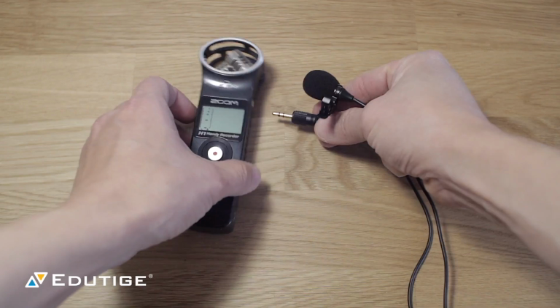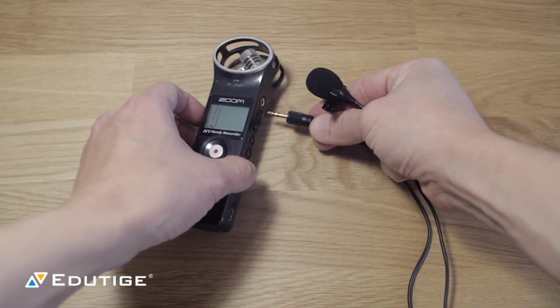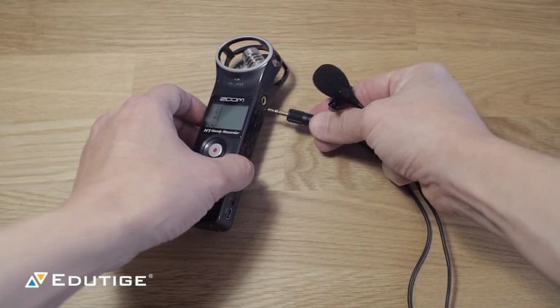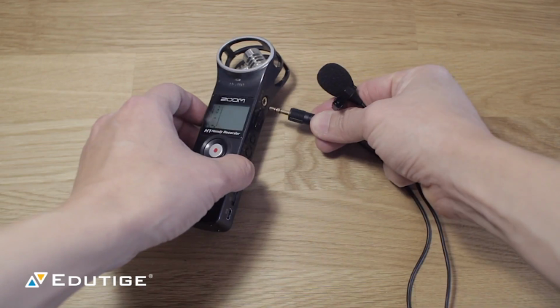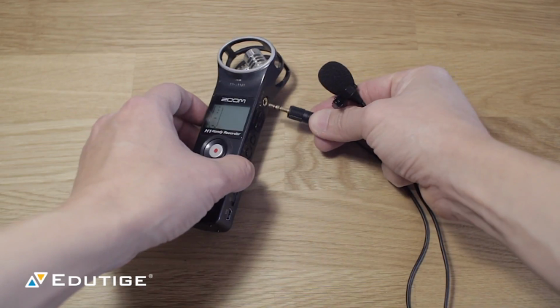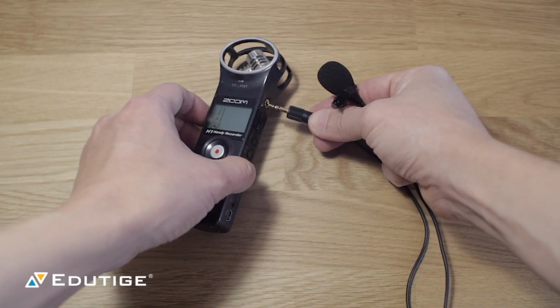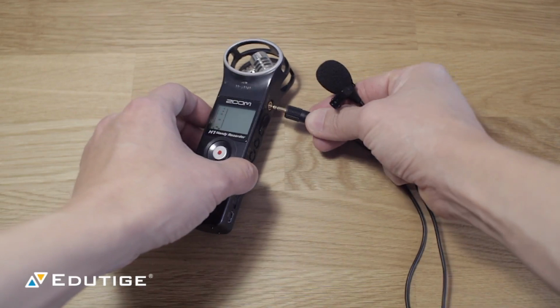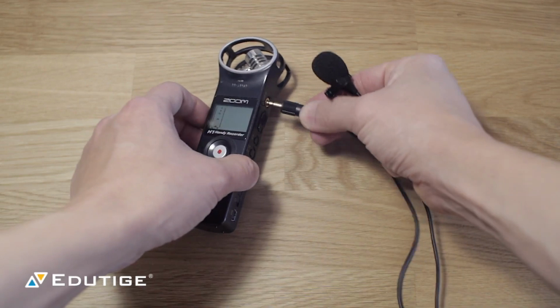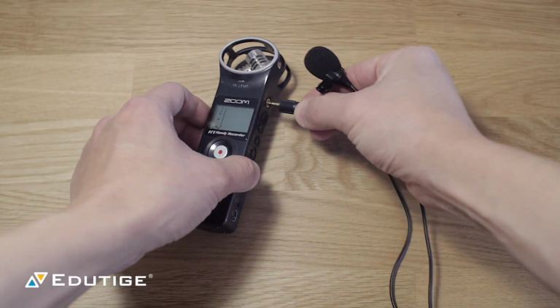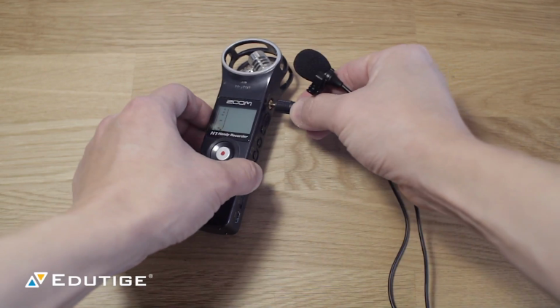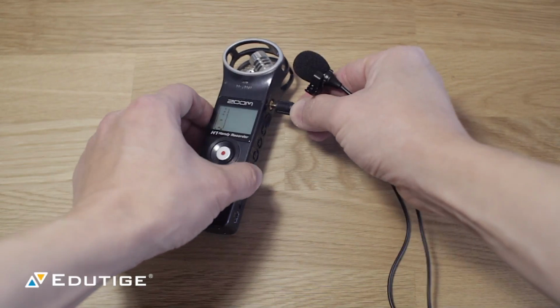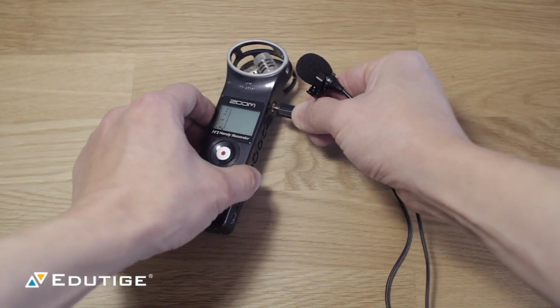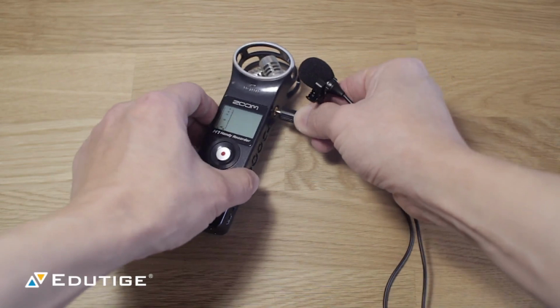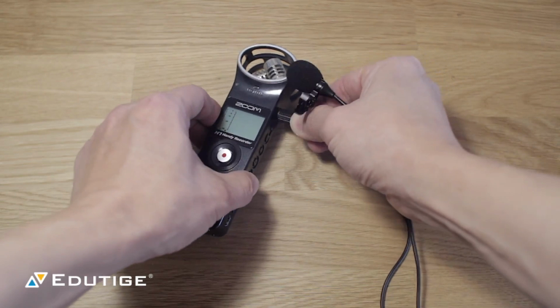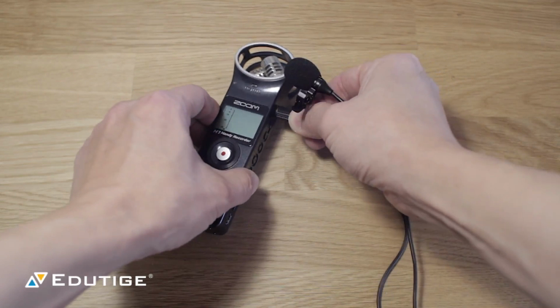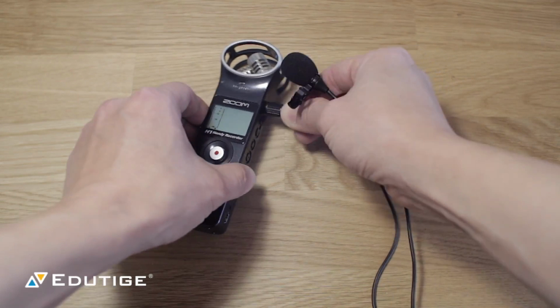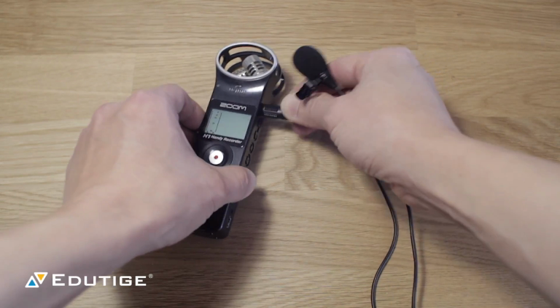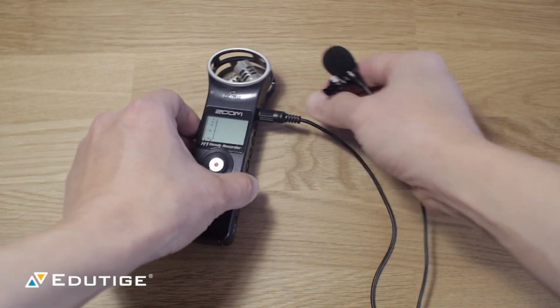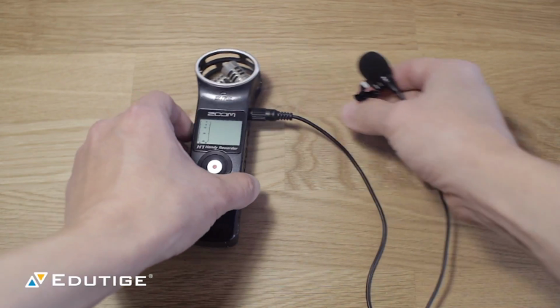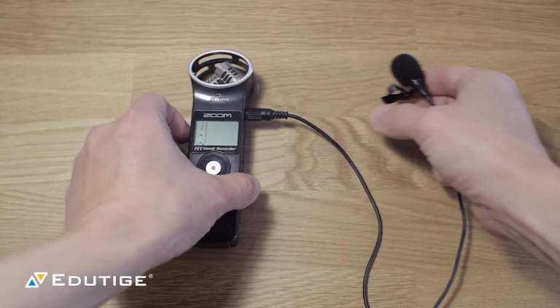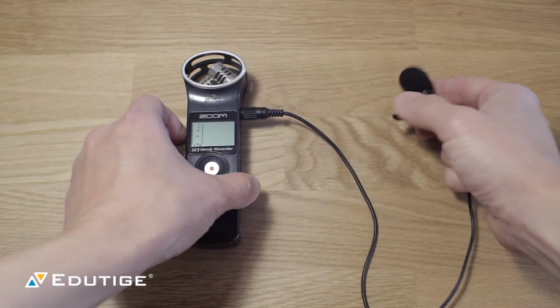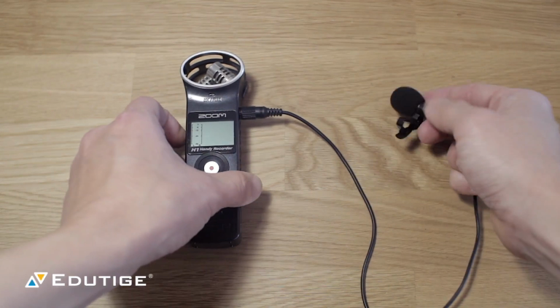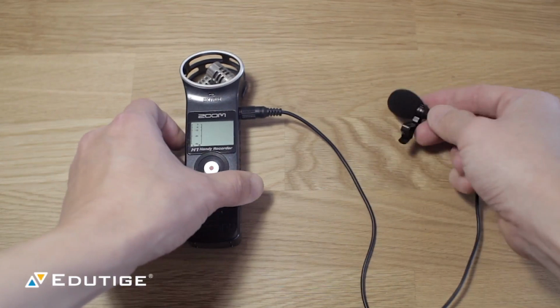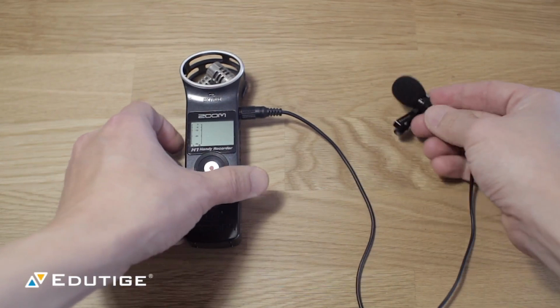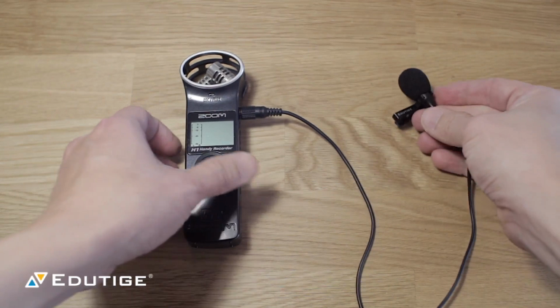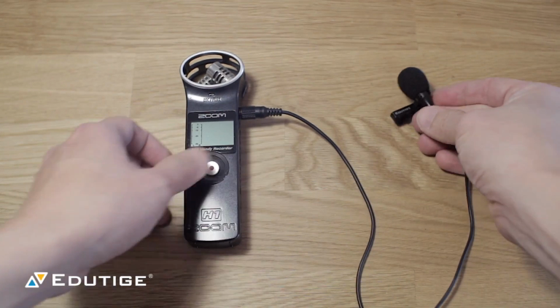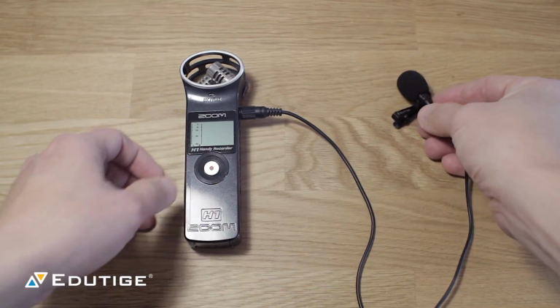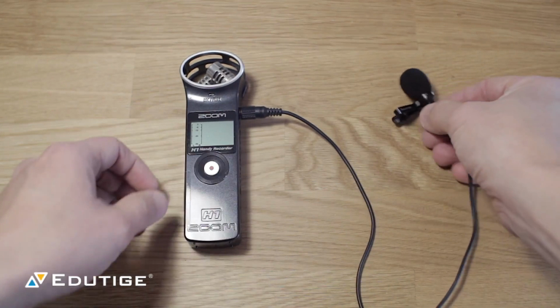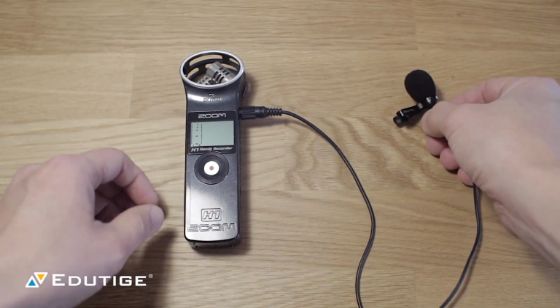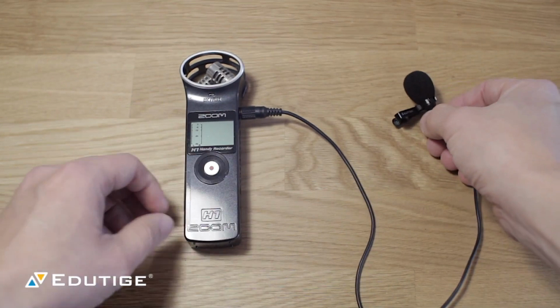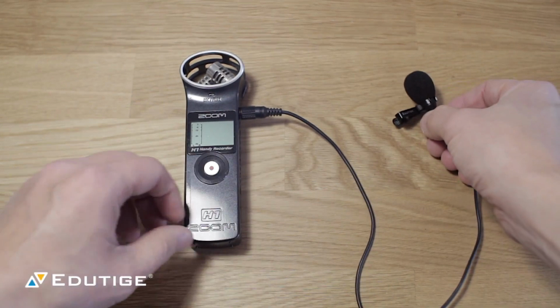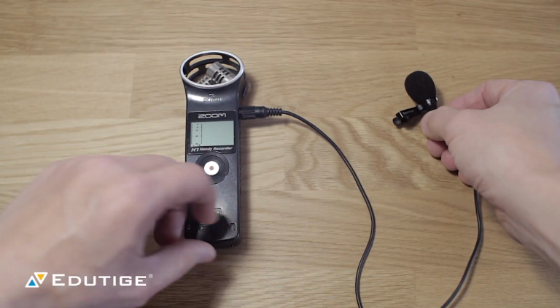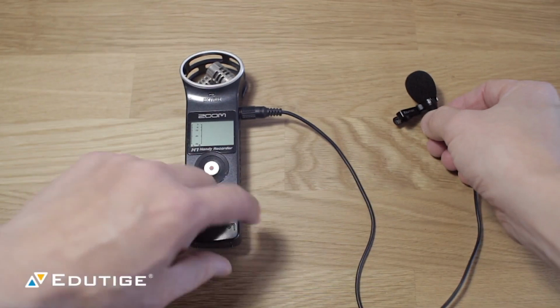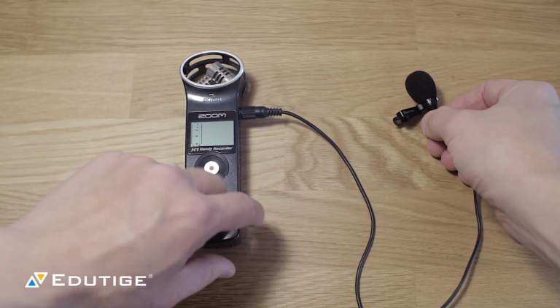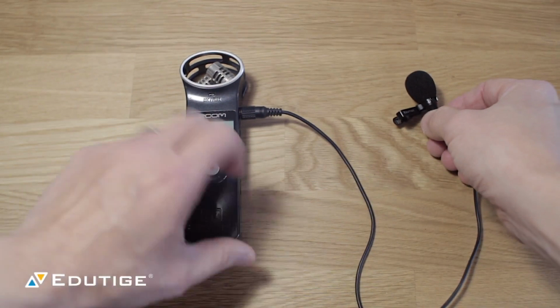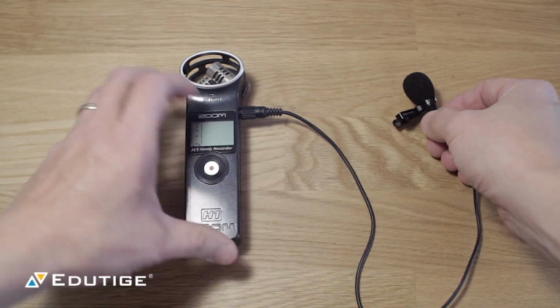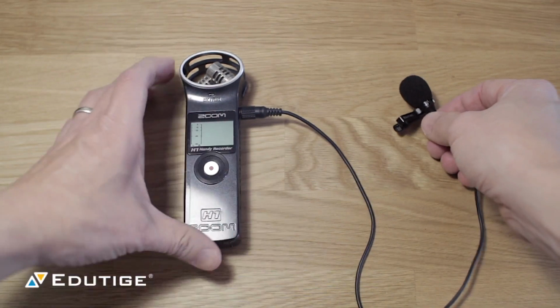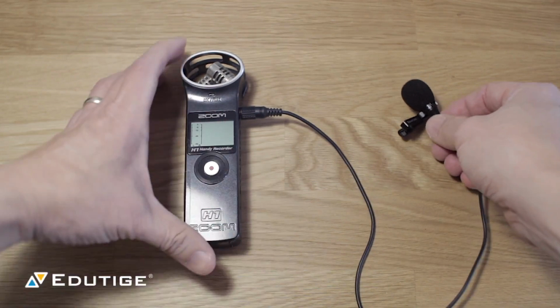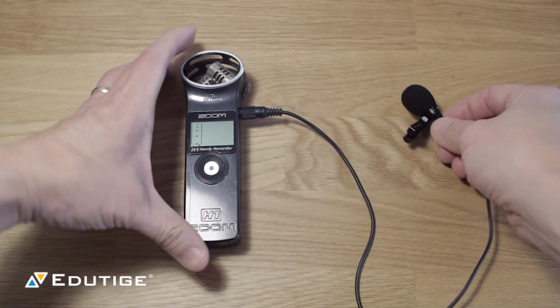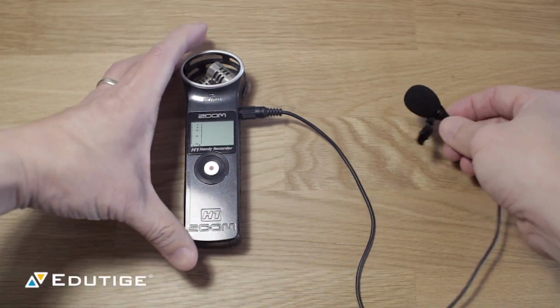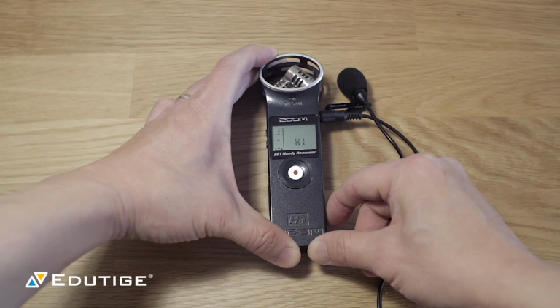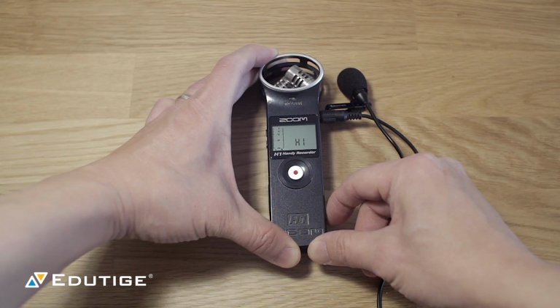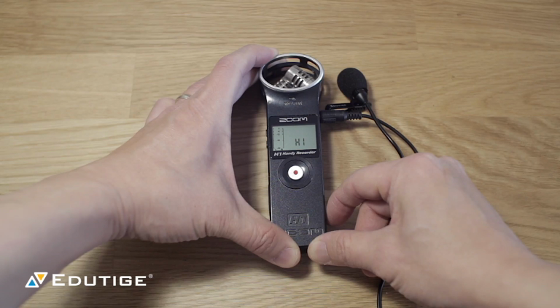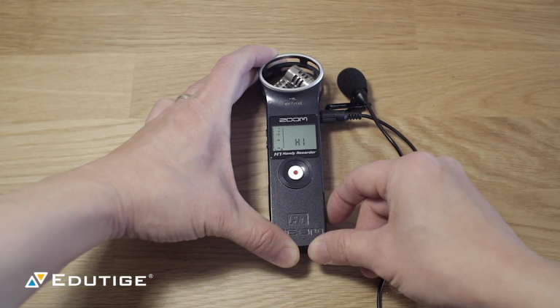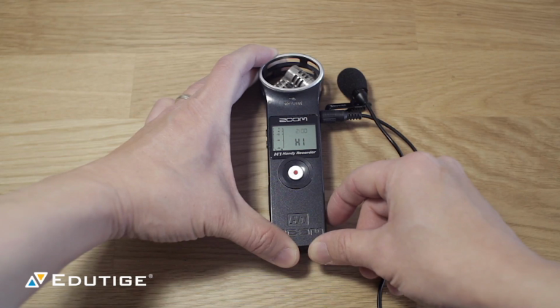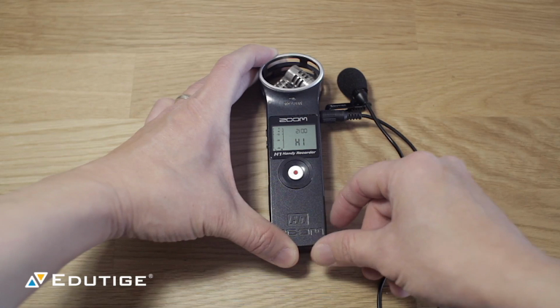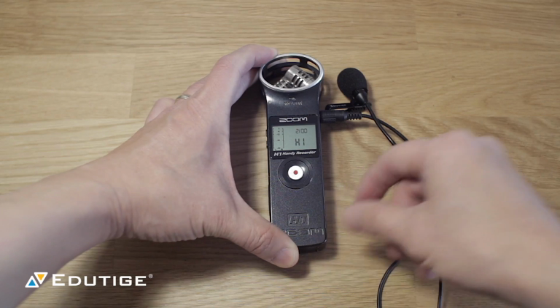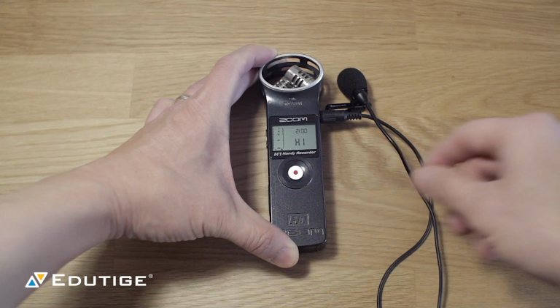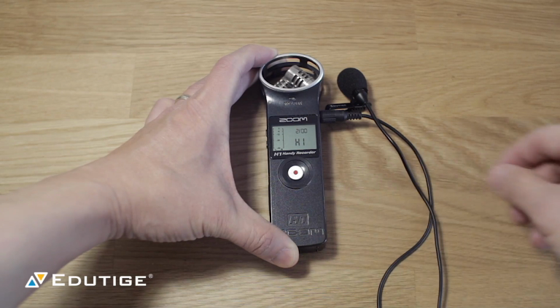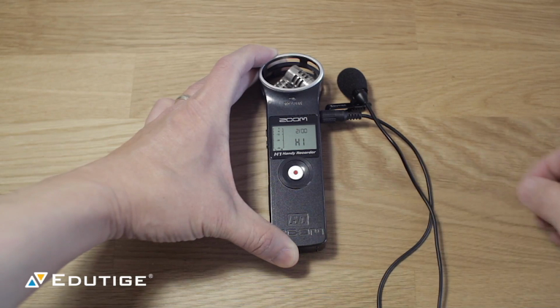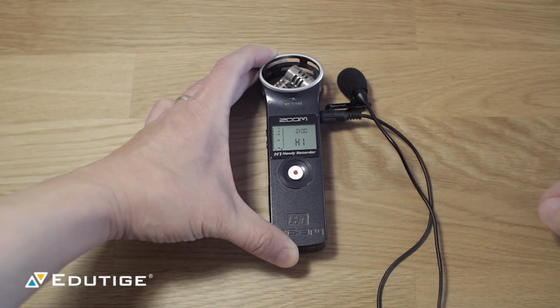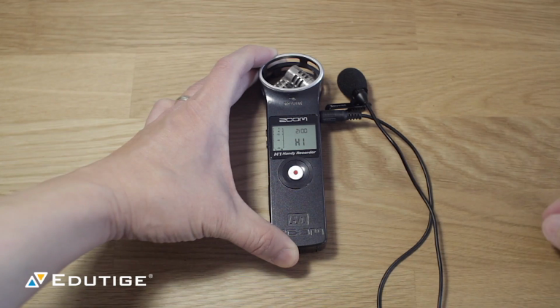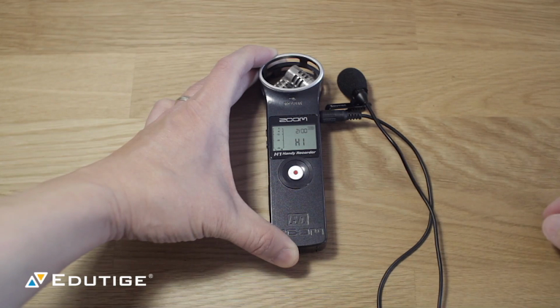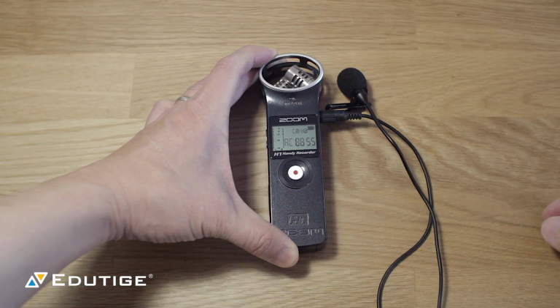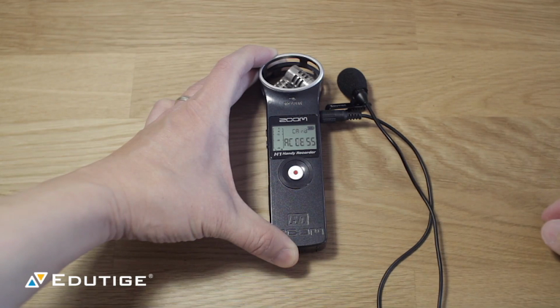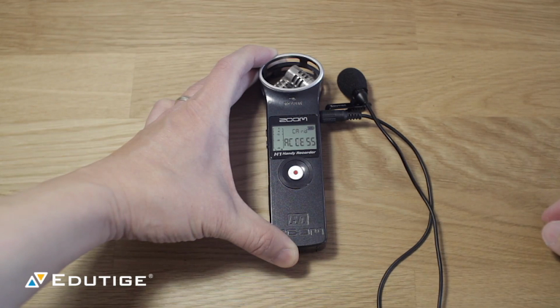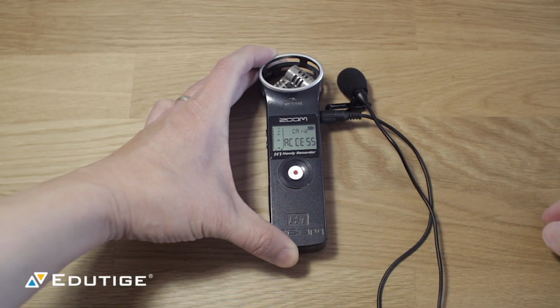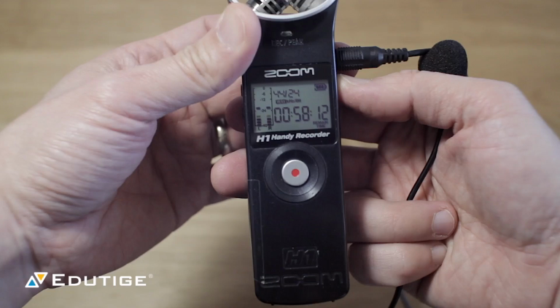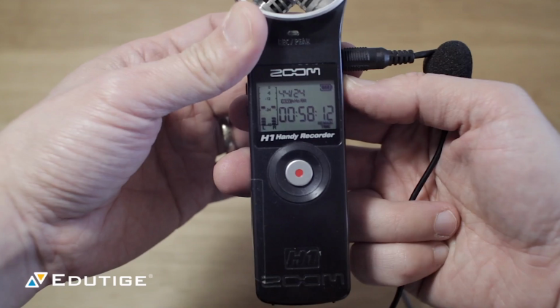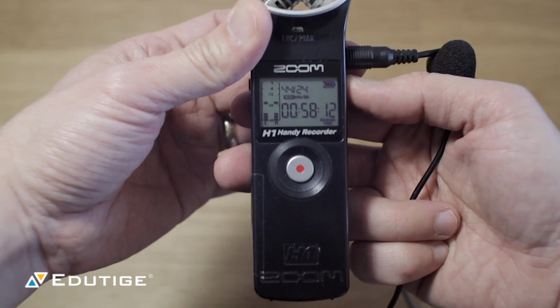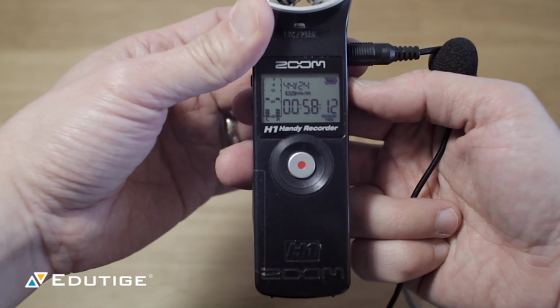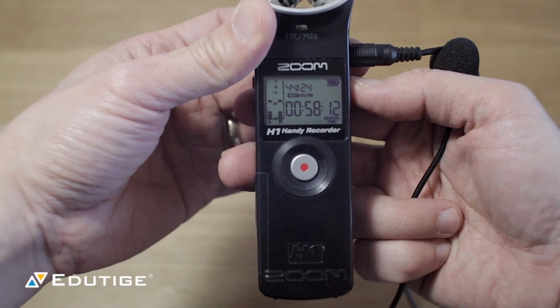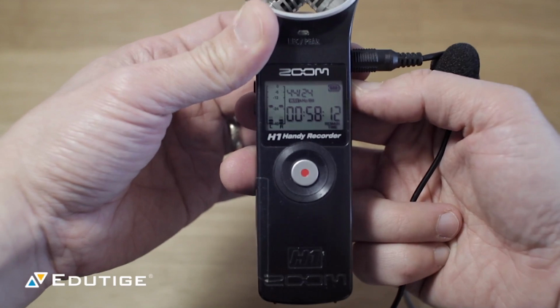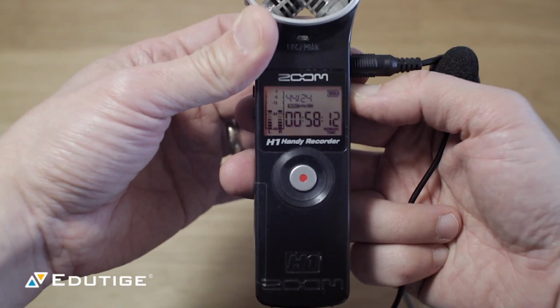What you want to do is just make sure you plug the microphone into the Zoom H1 fully, turn the device on, and then you're going to set the audio levels.